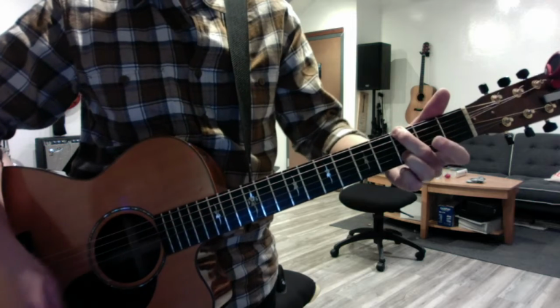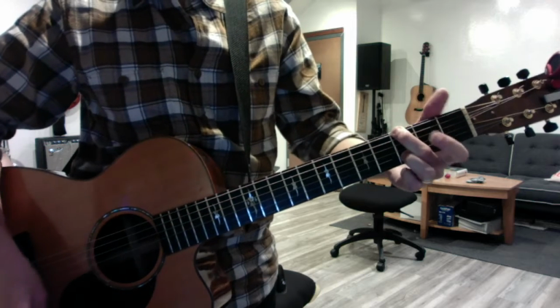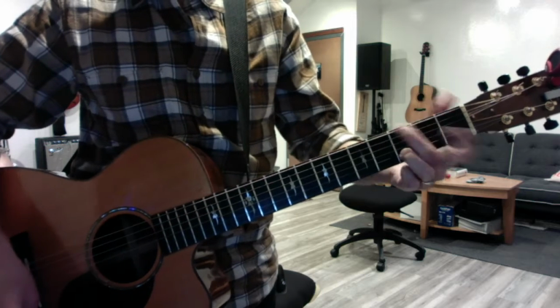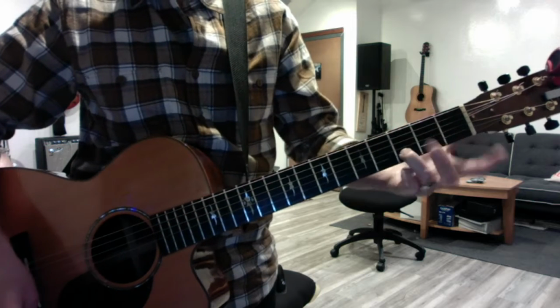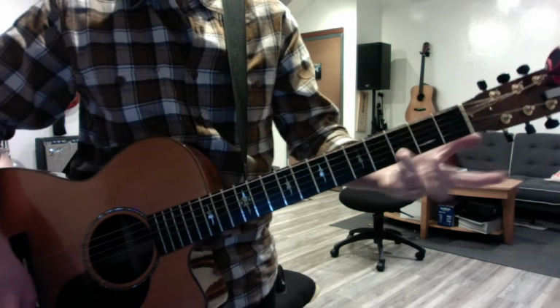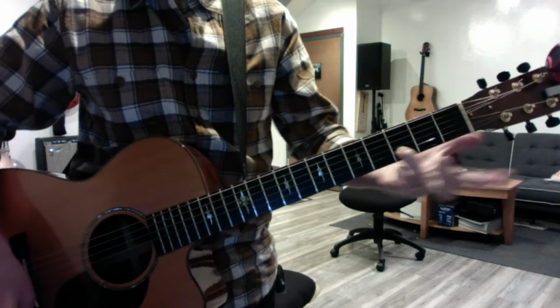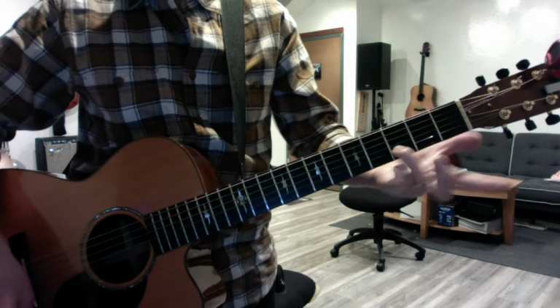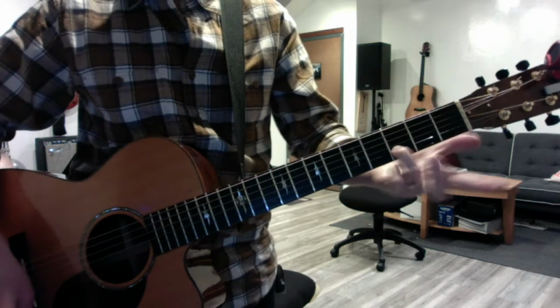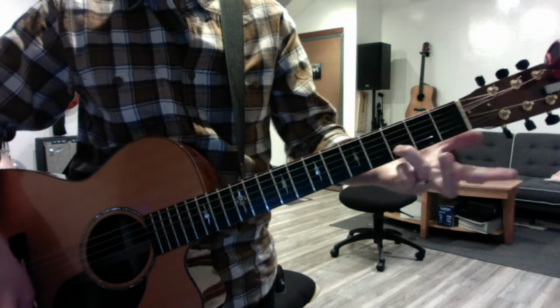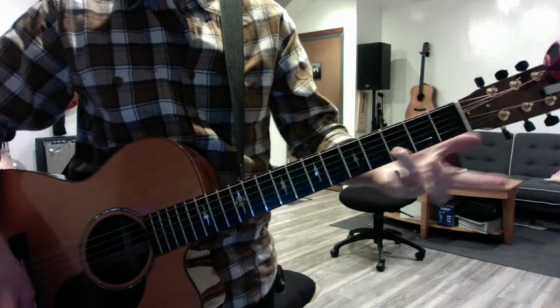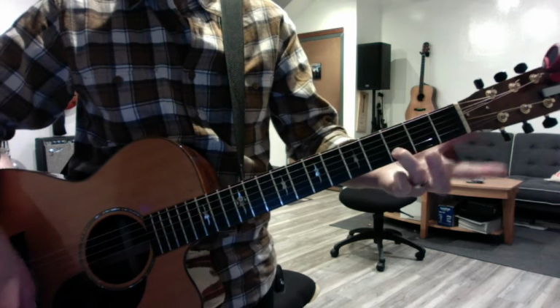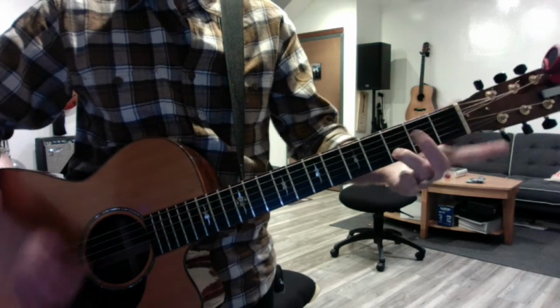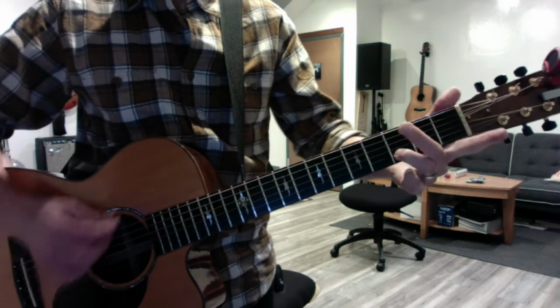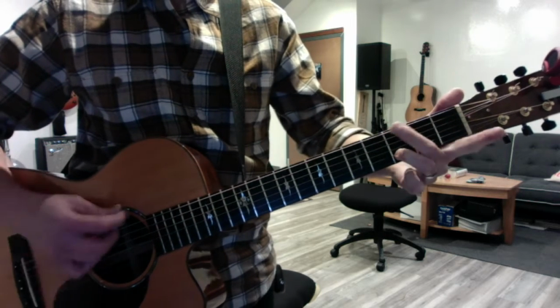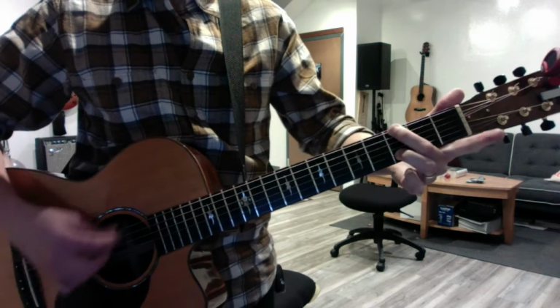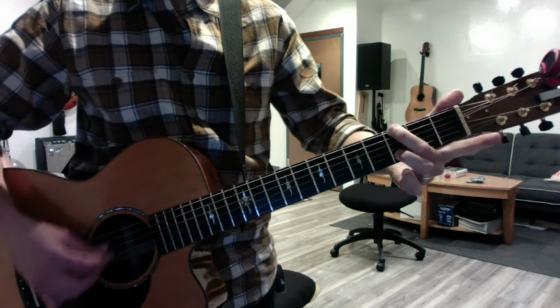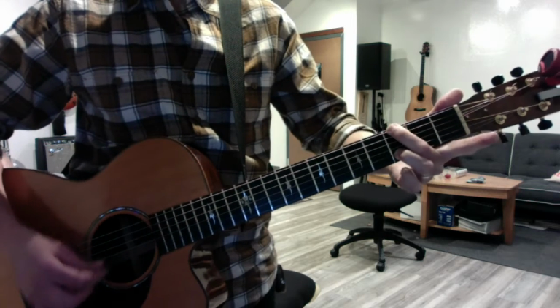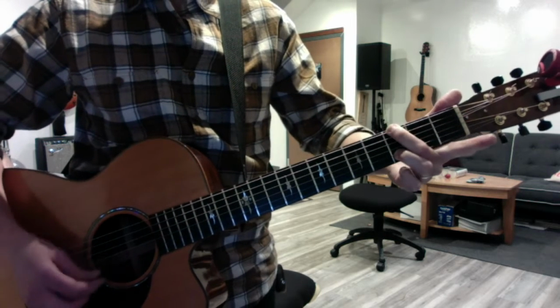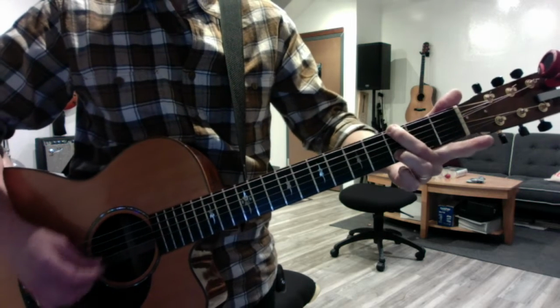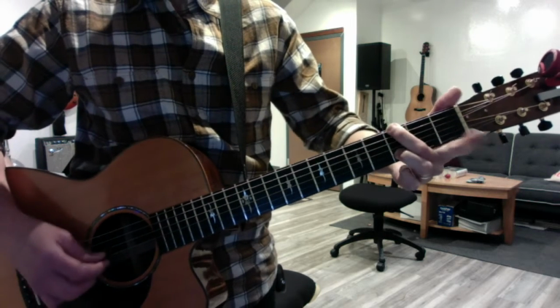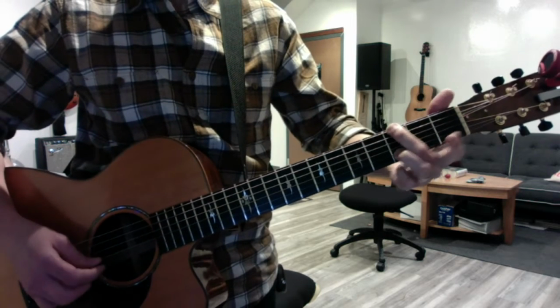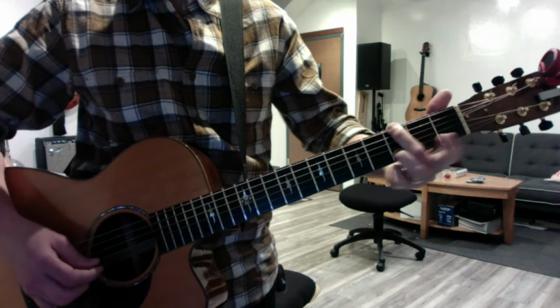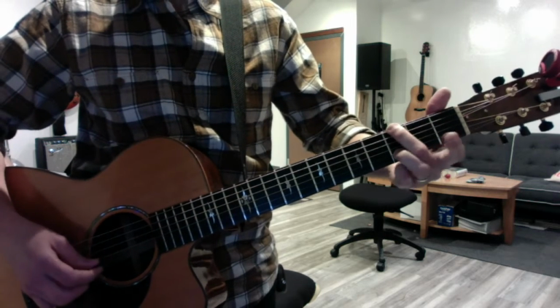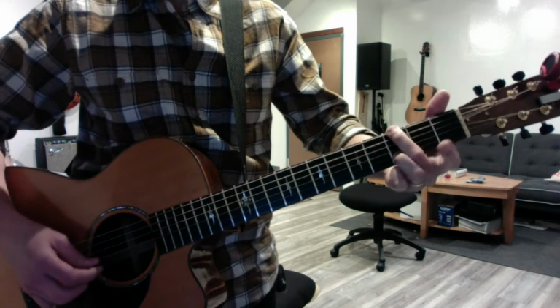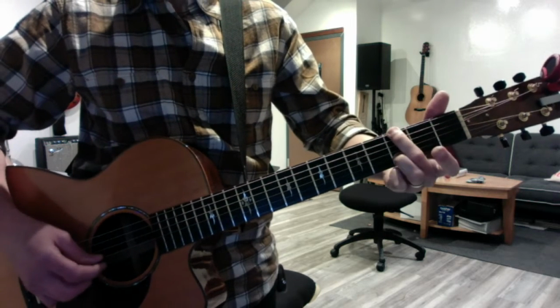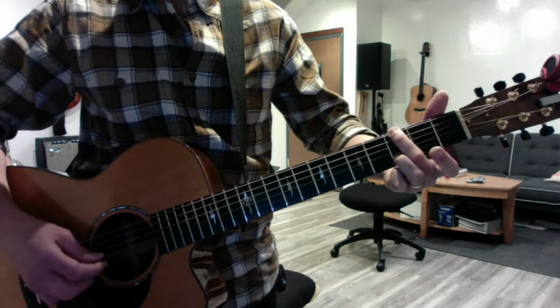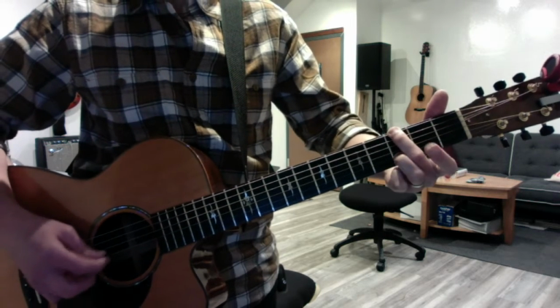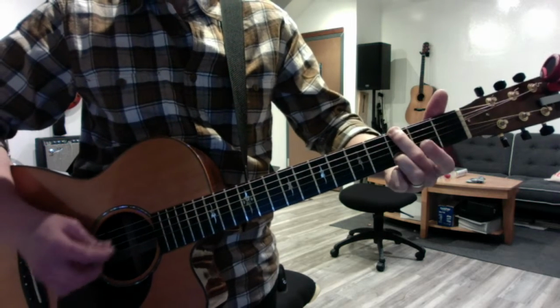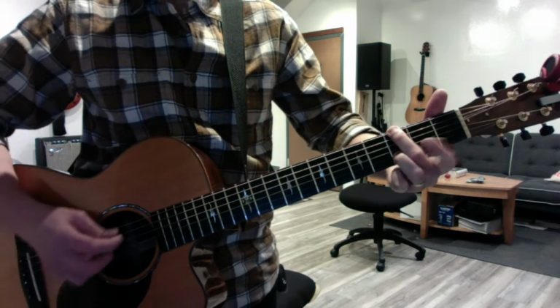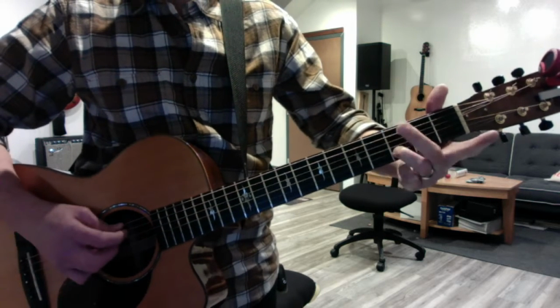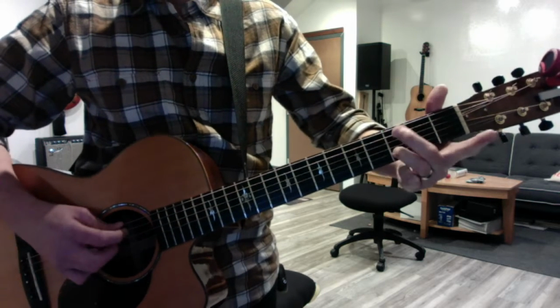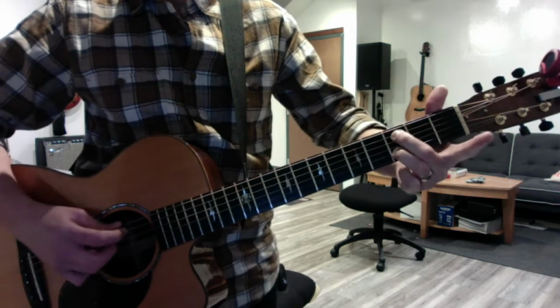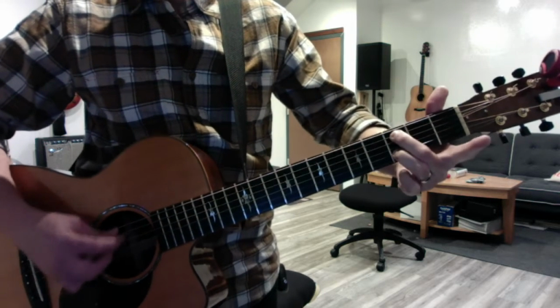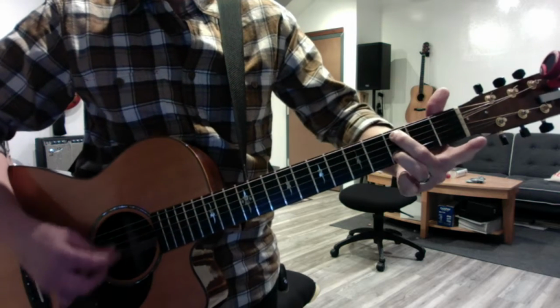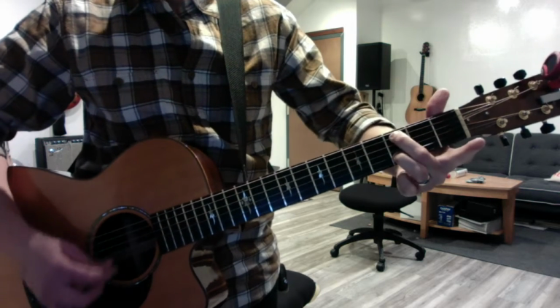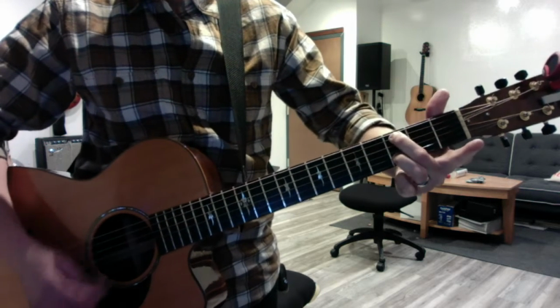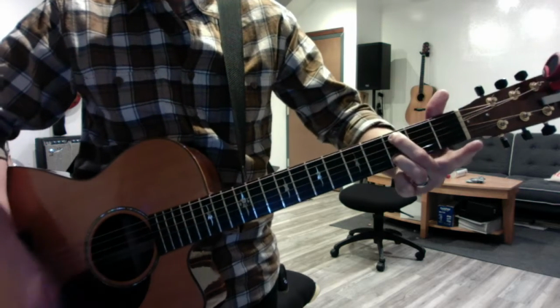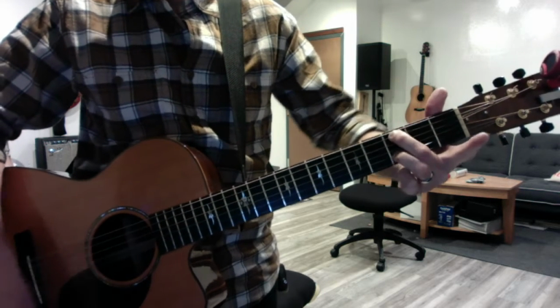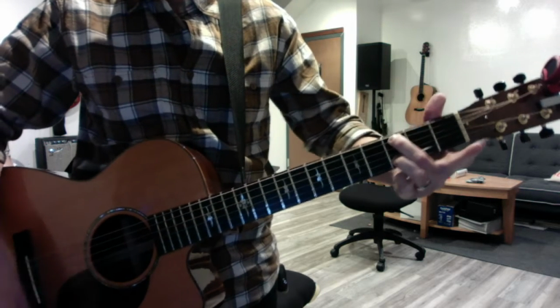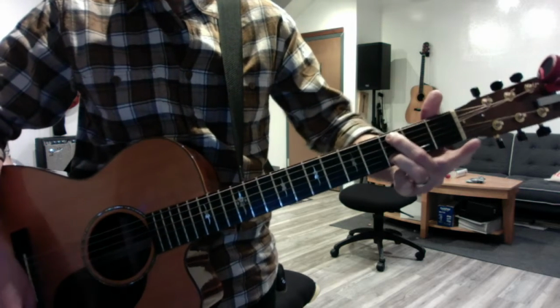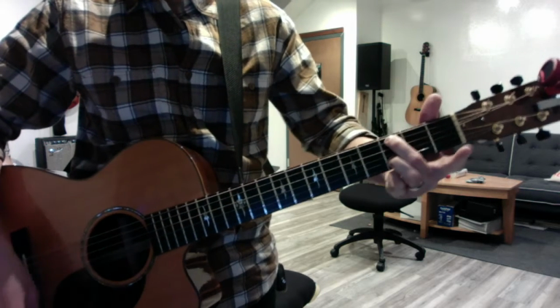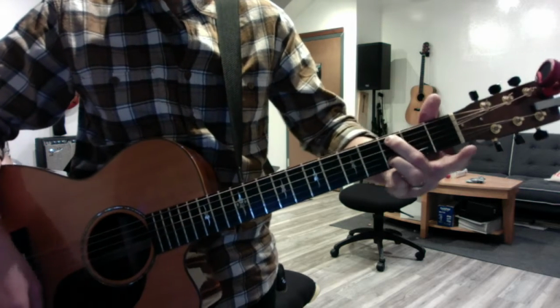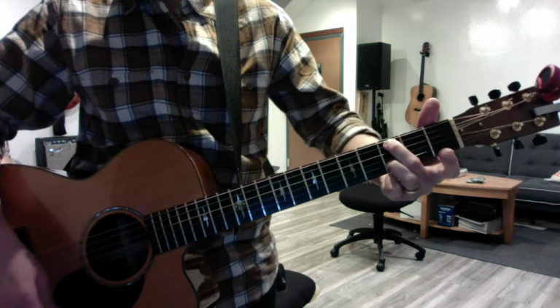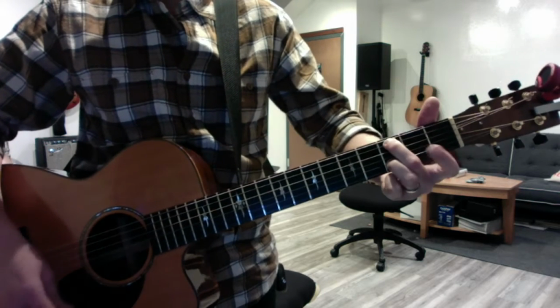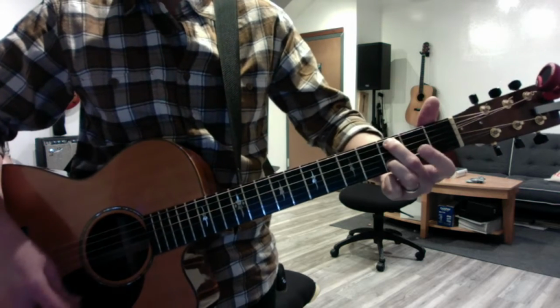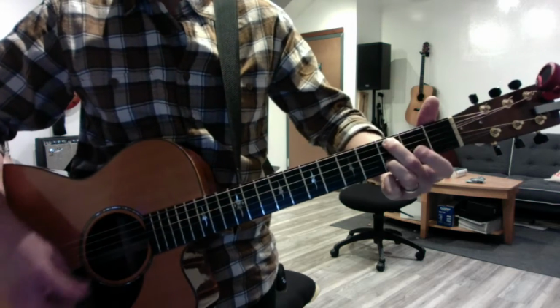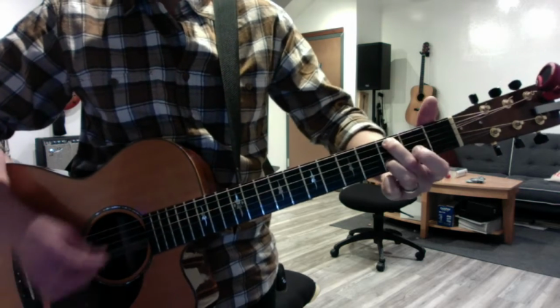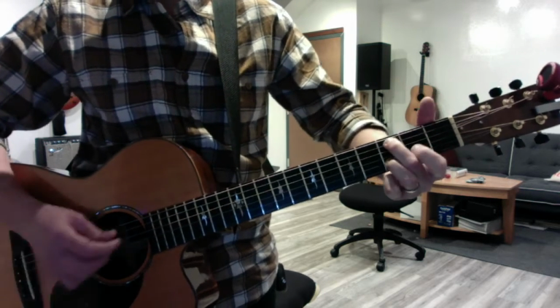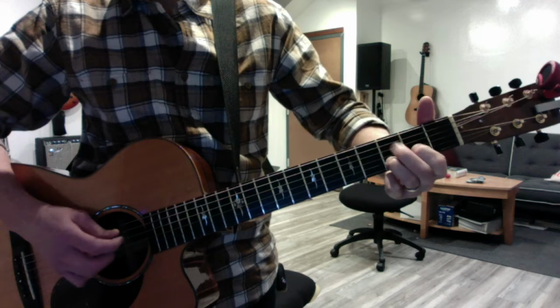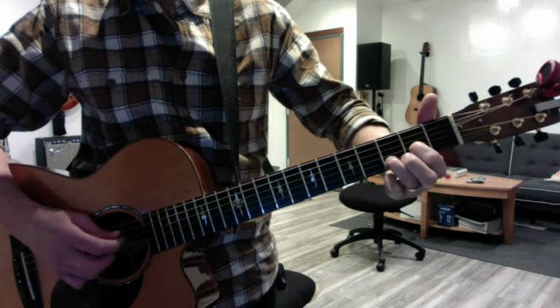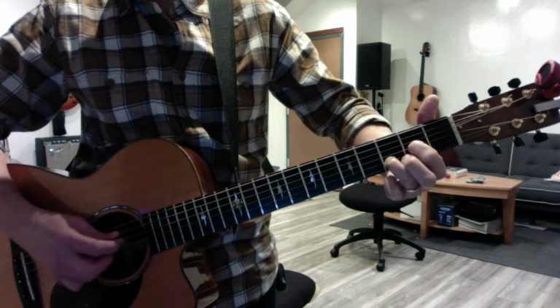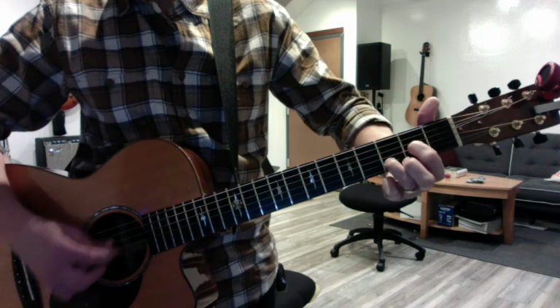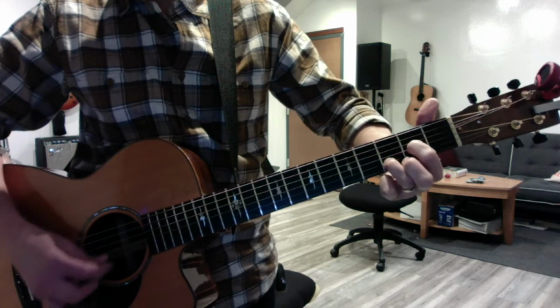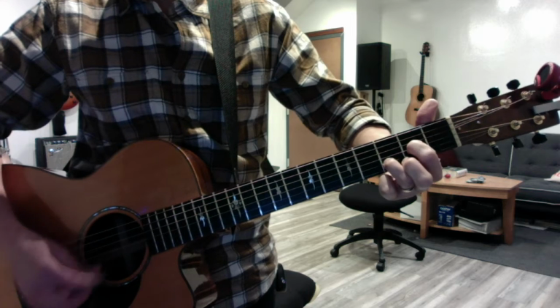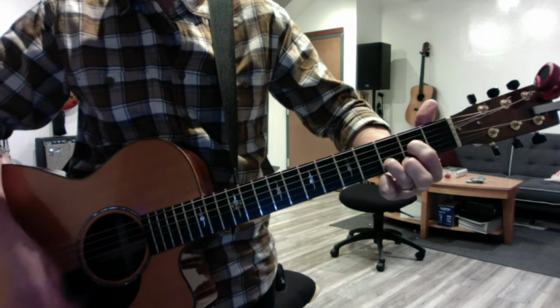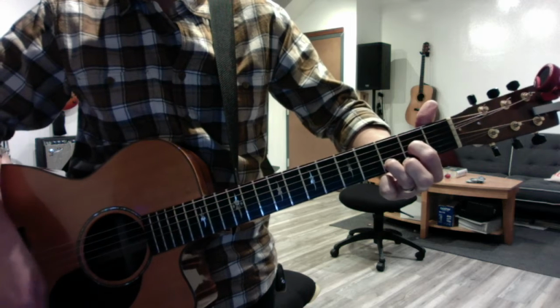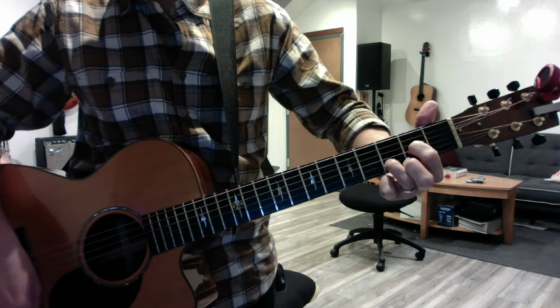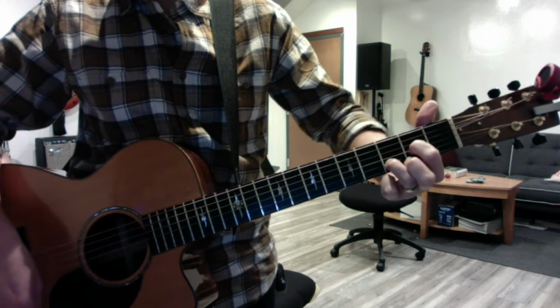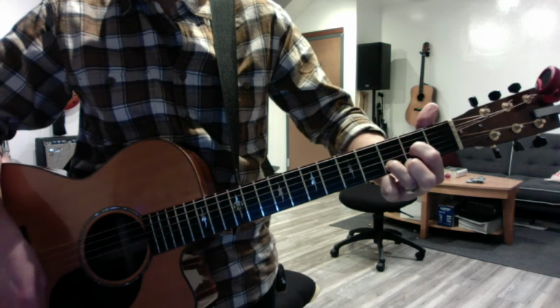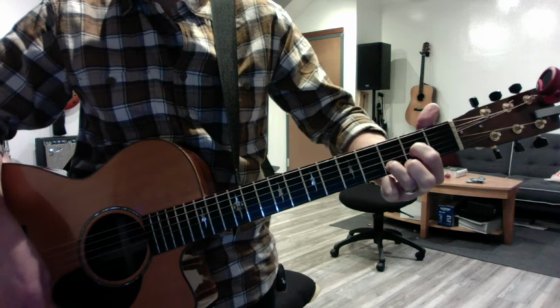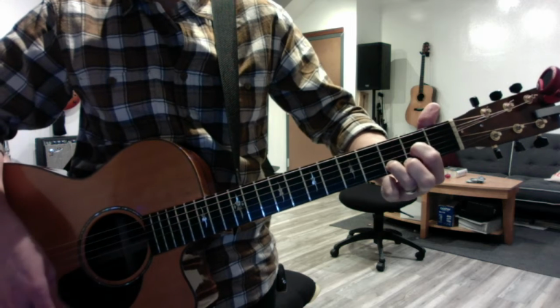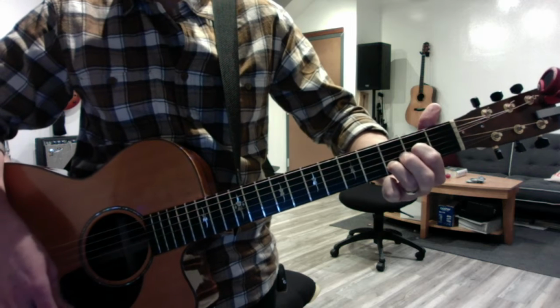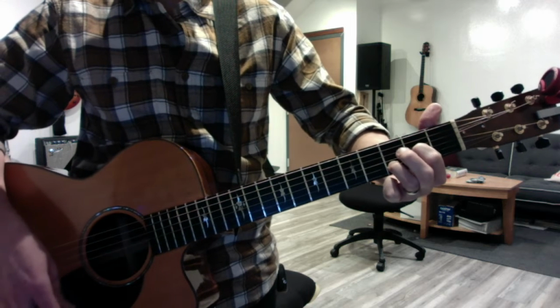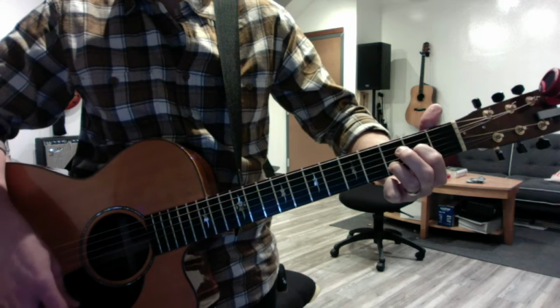G with your ring finger on the second string, which never gets off the second string. Kind of a C at nine. And then a two-finger D.